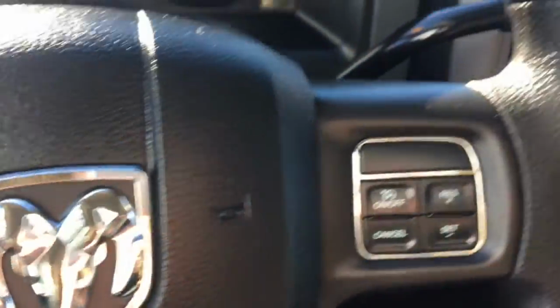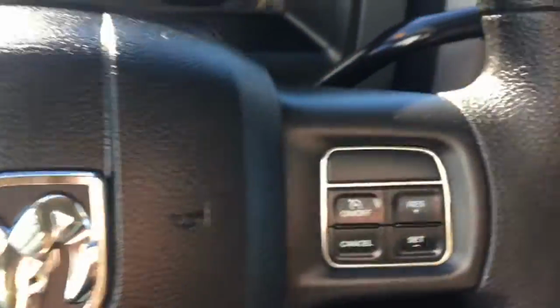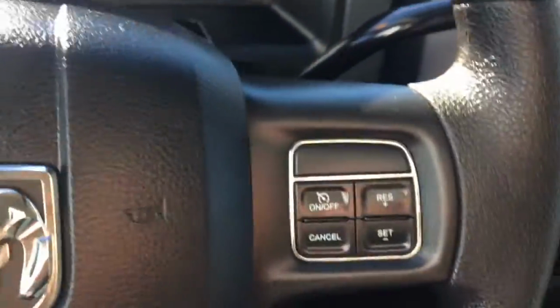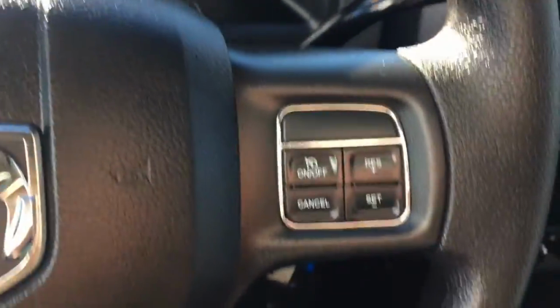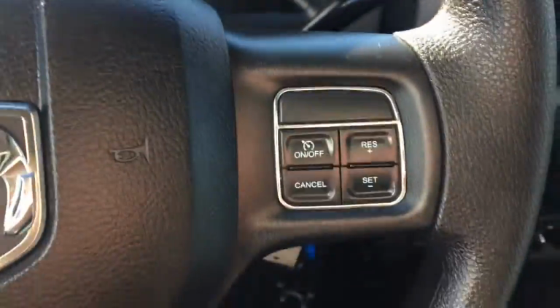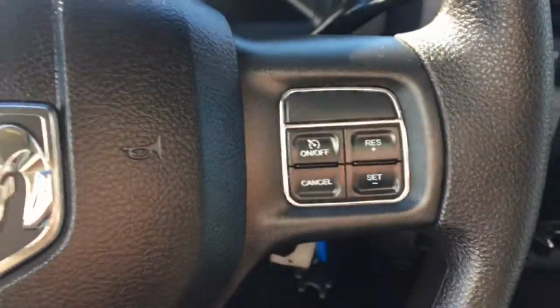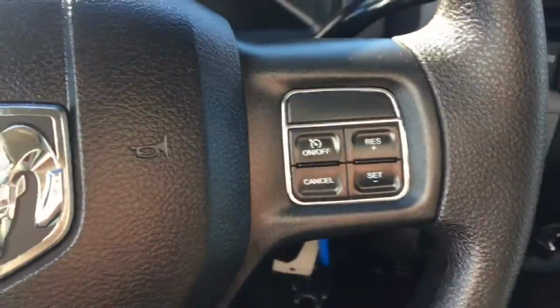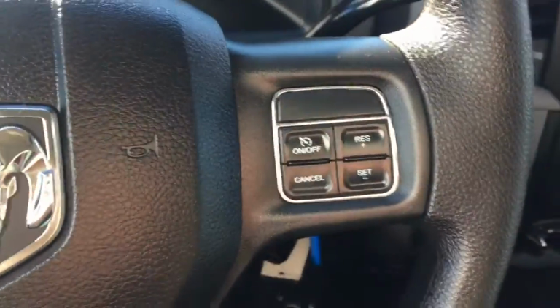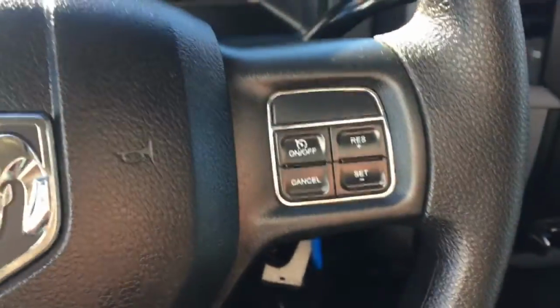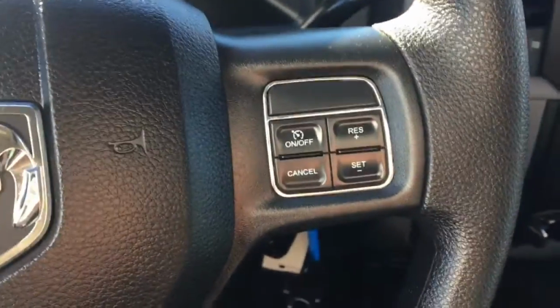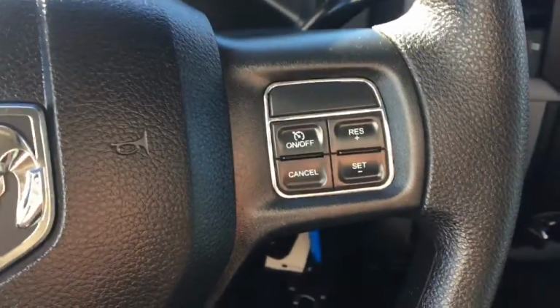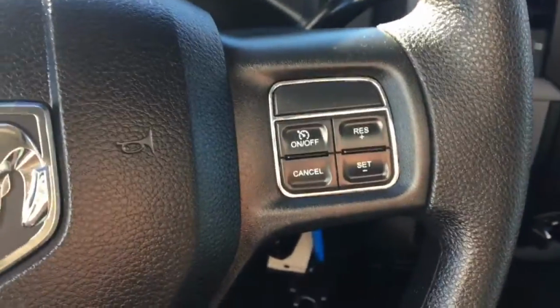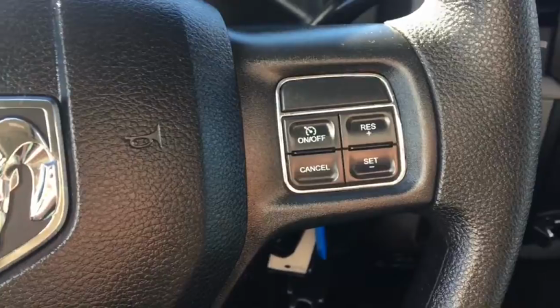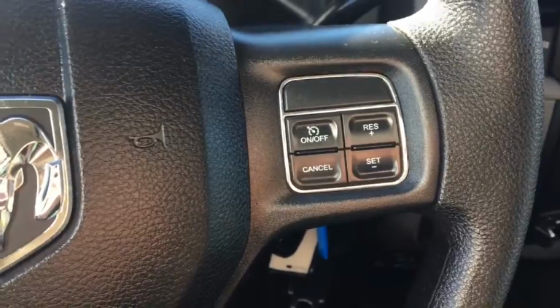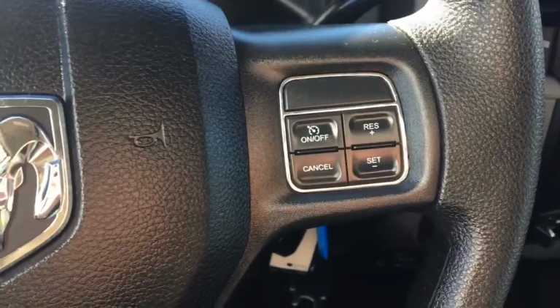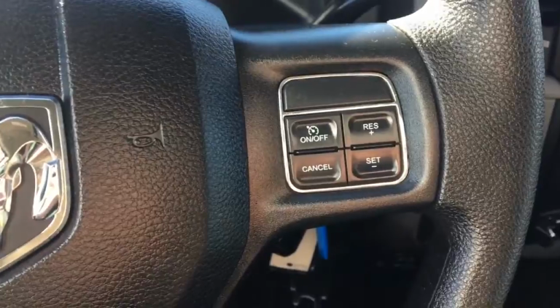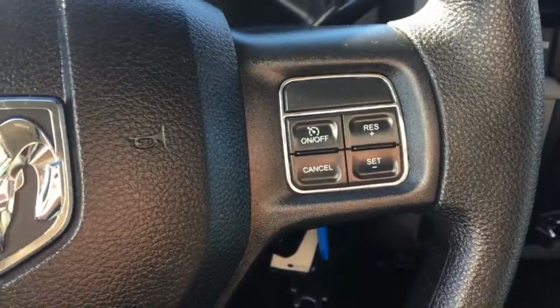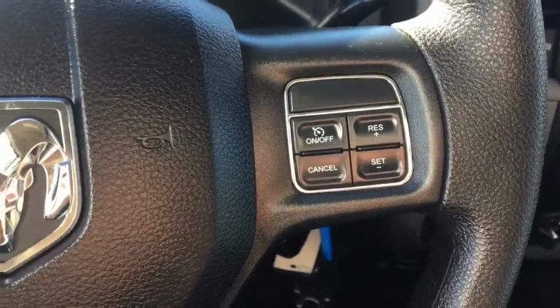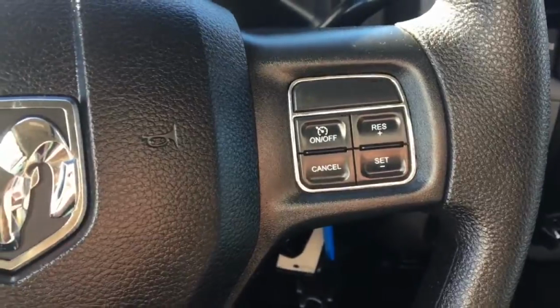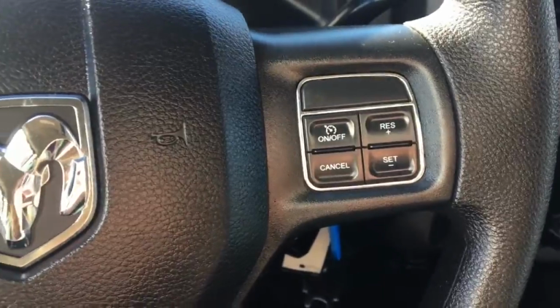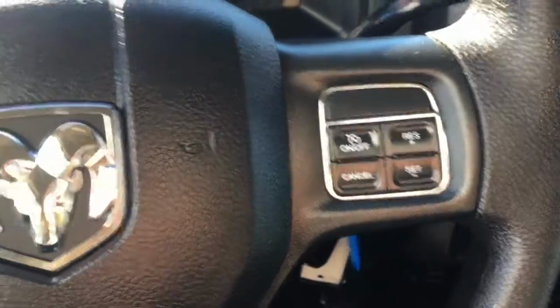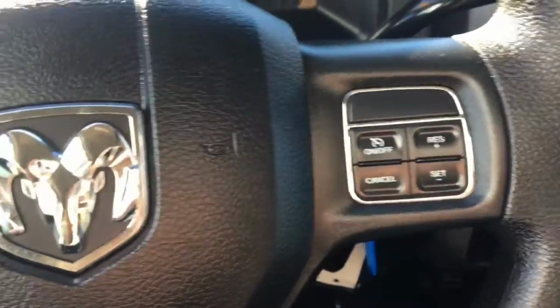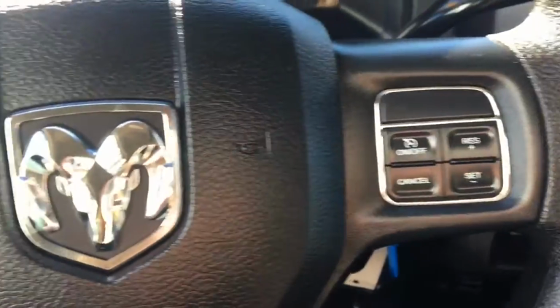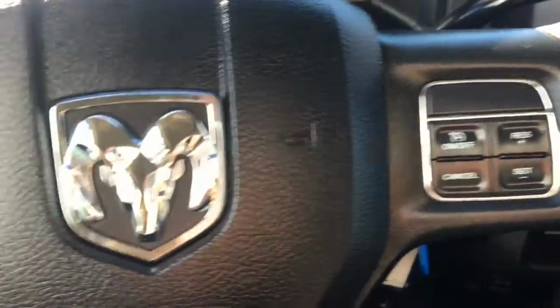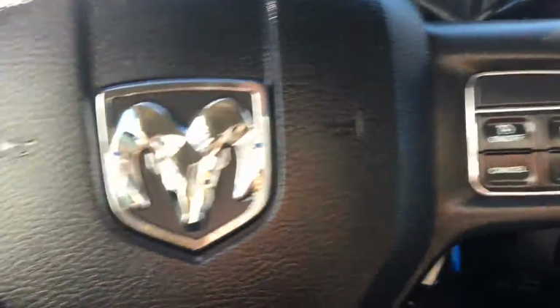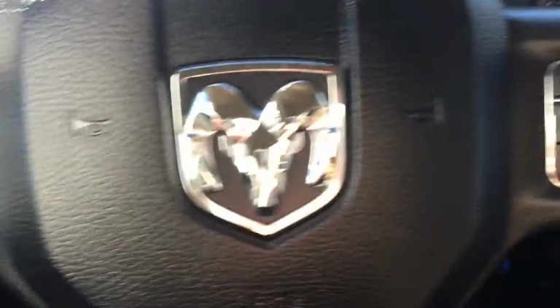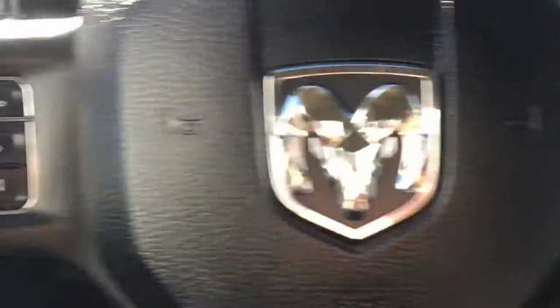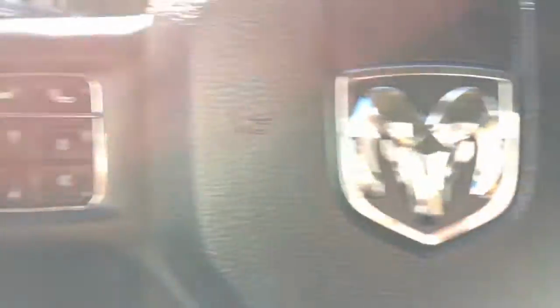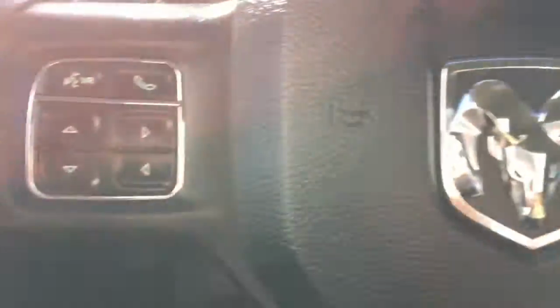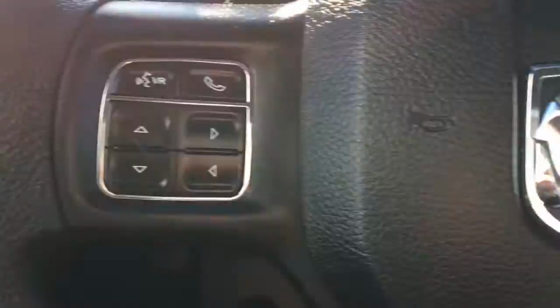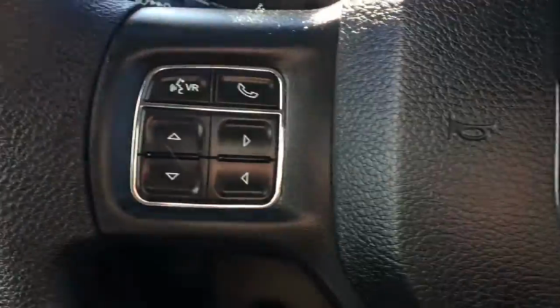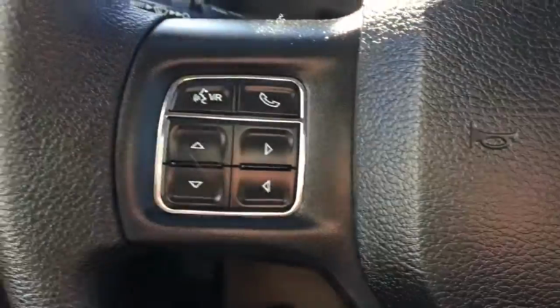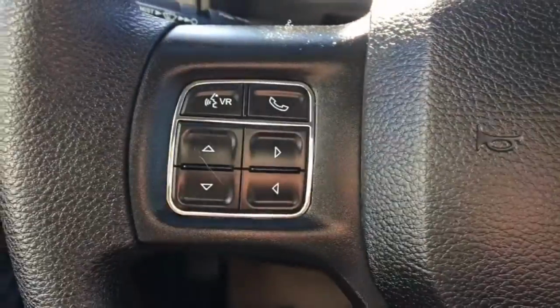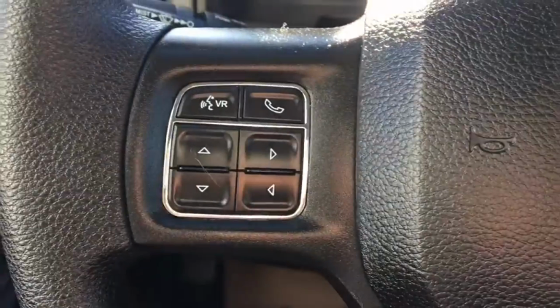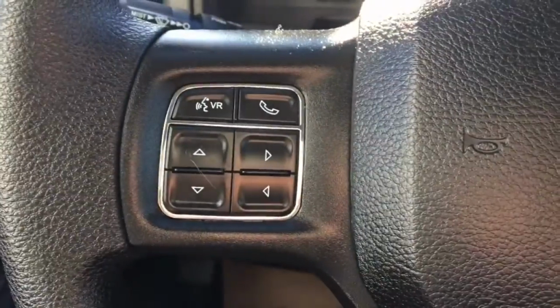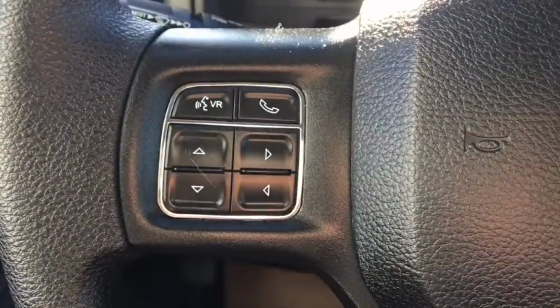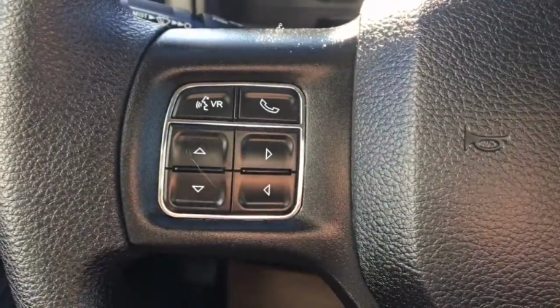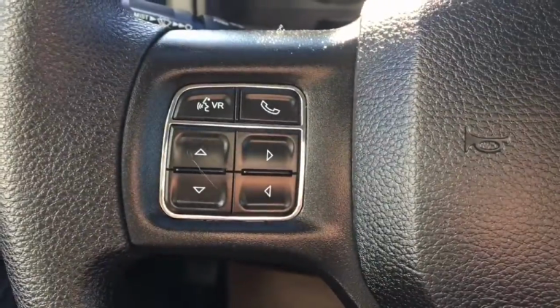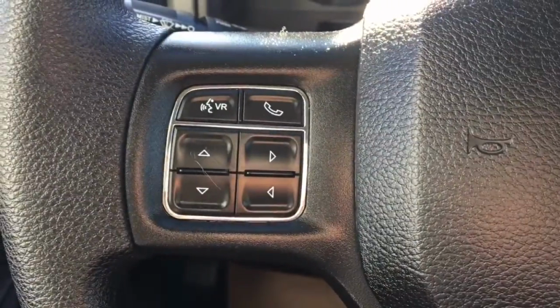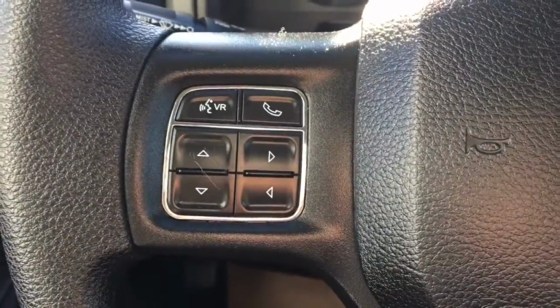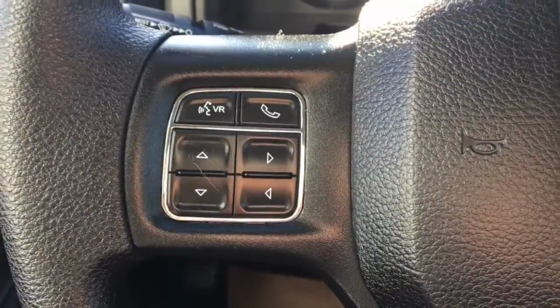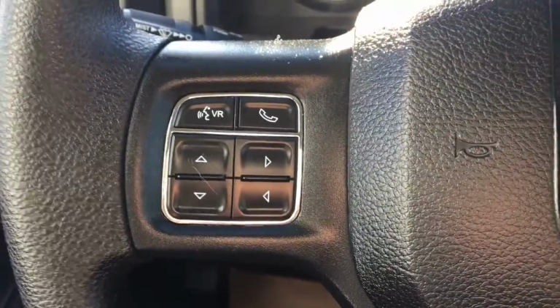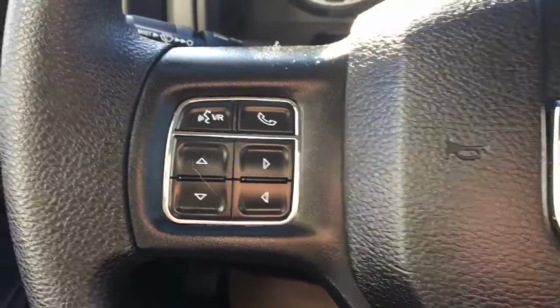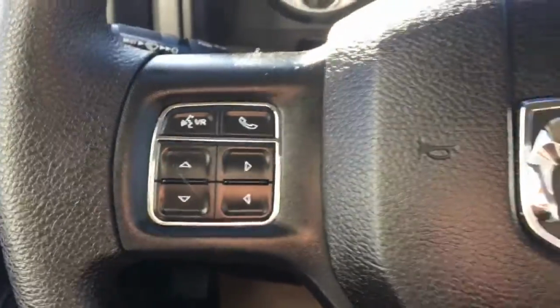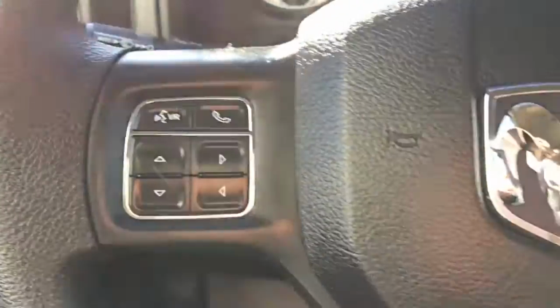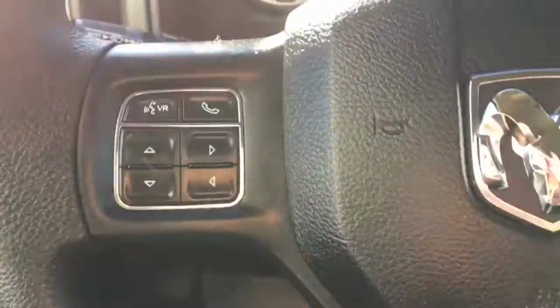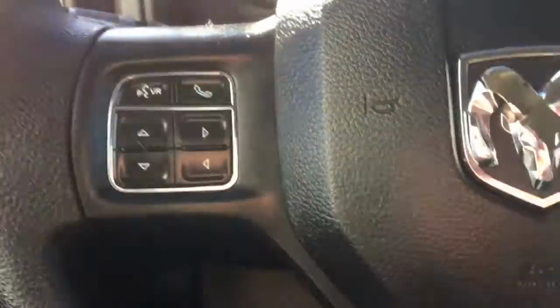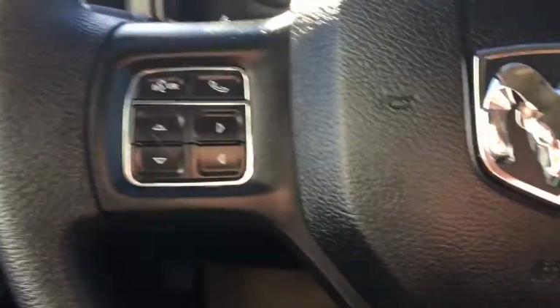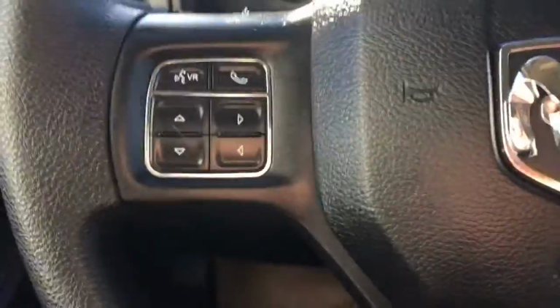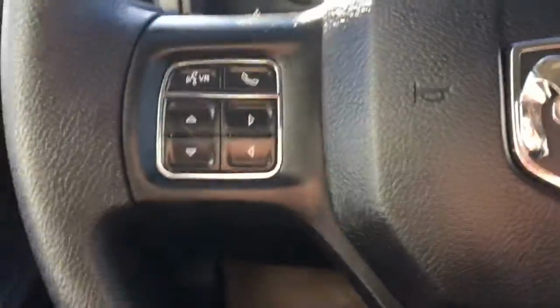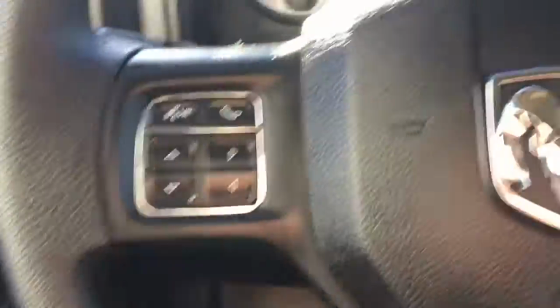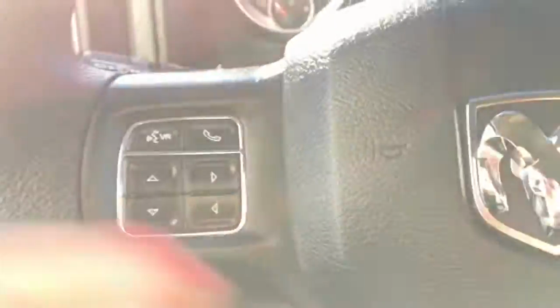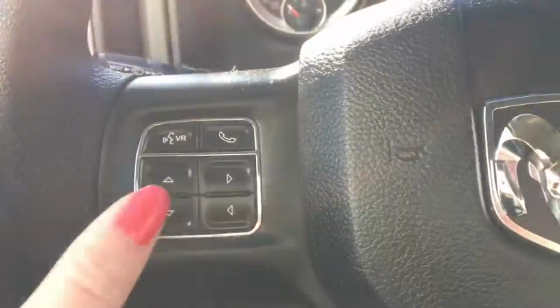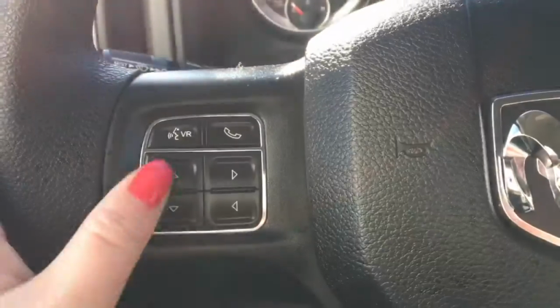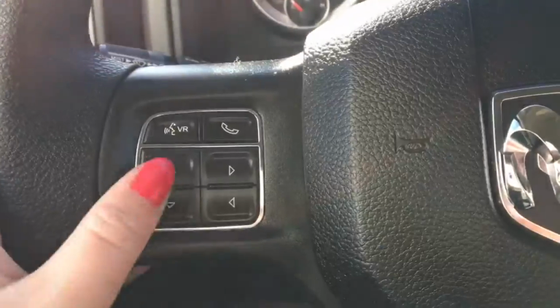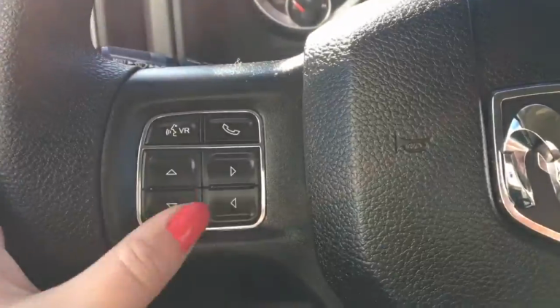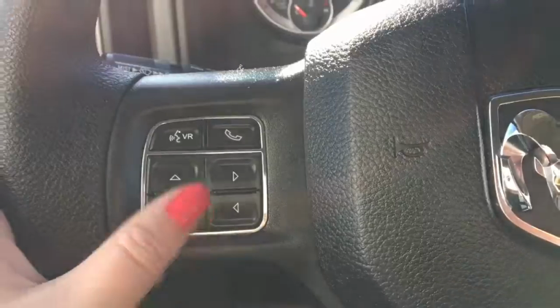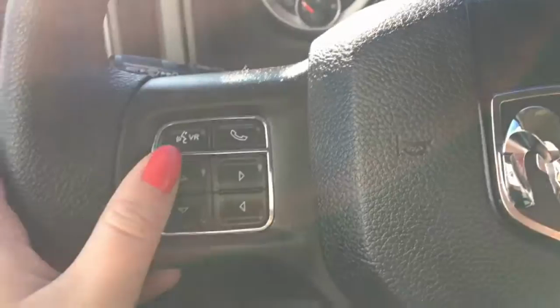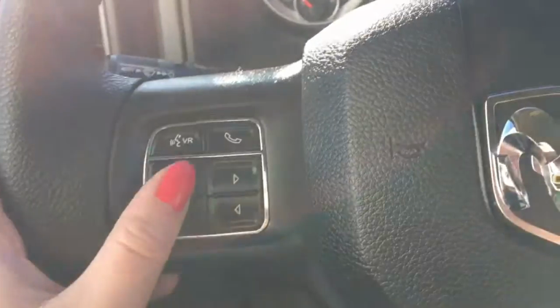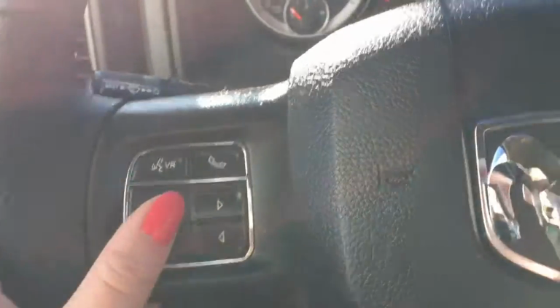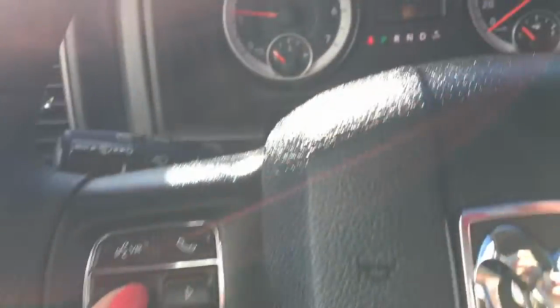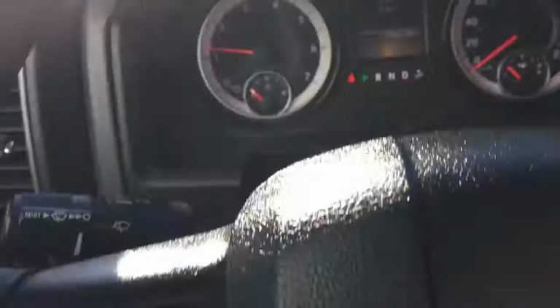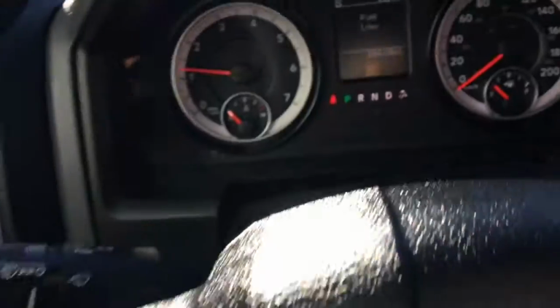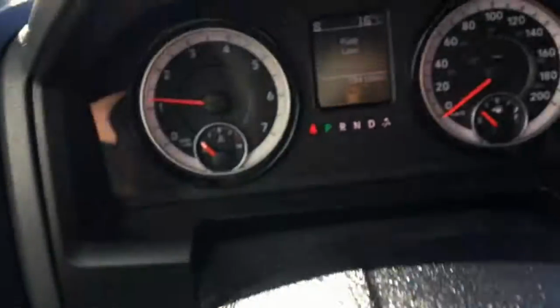Then on our steering wheel, we have our cruise control options, voice recognition, and phone. This also allows us to scroll through our dash.